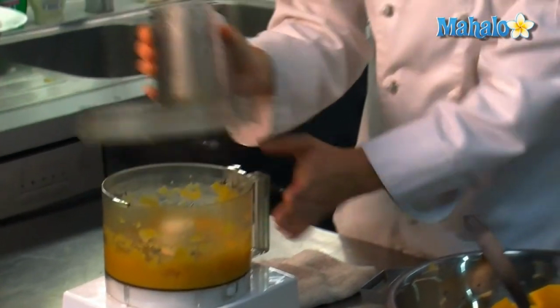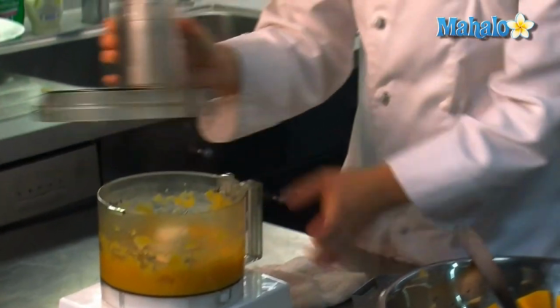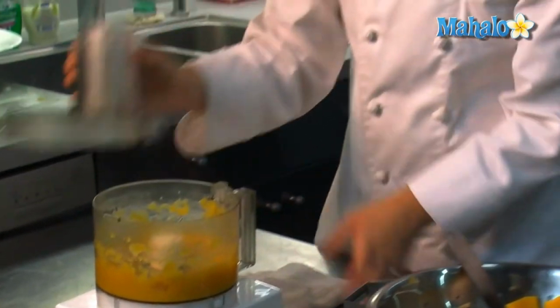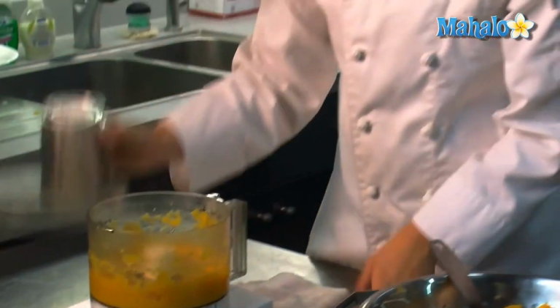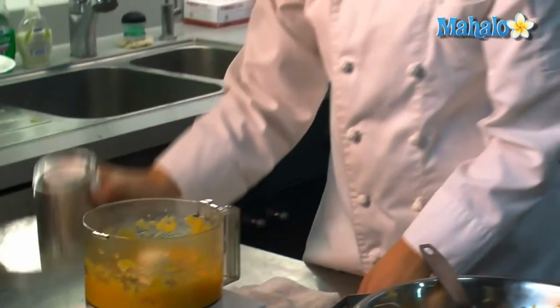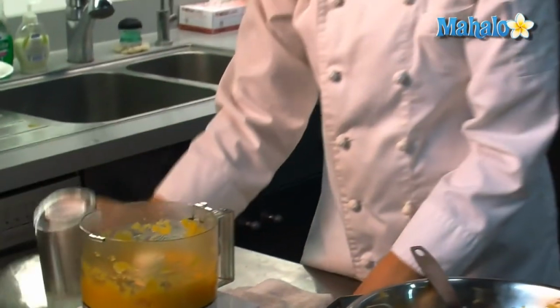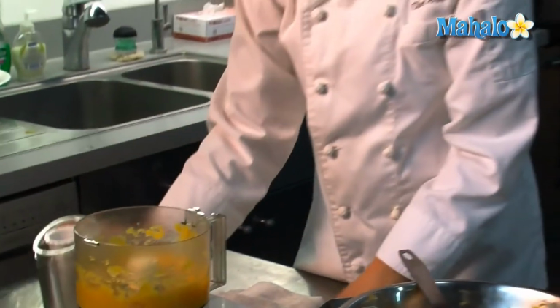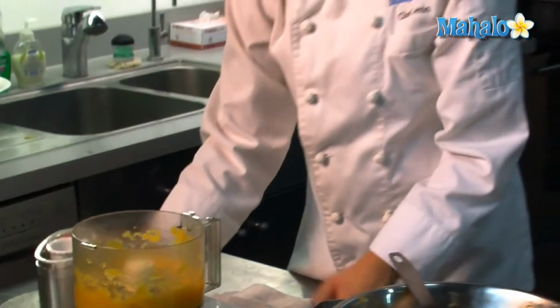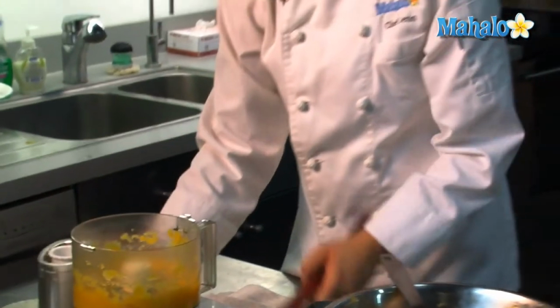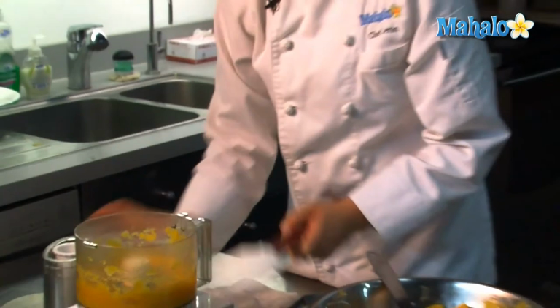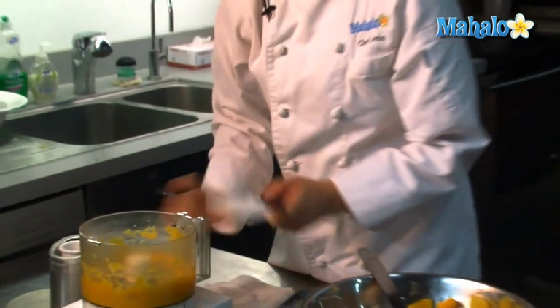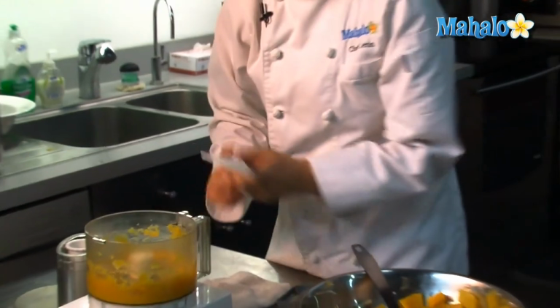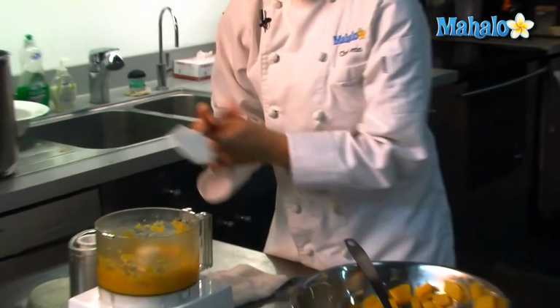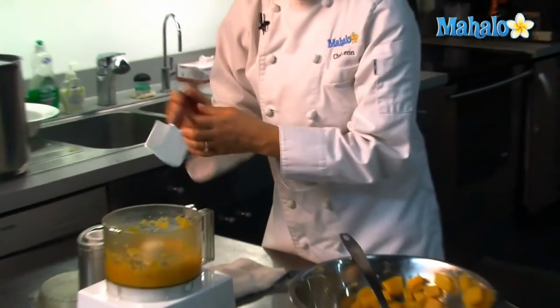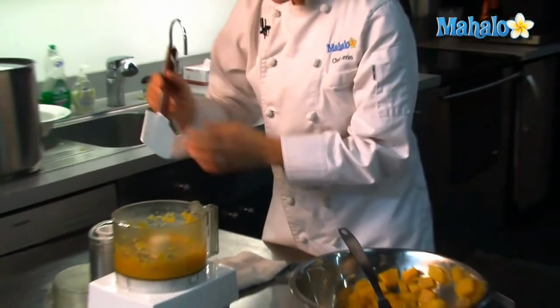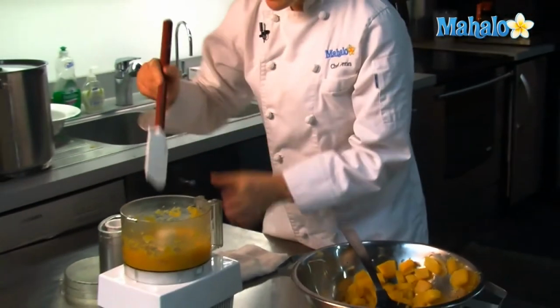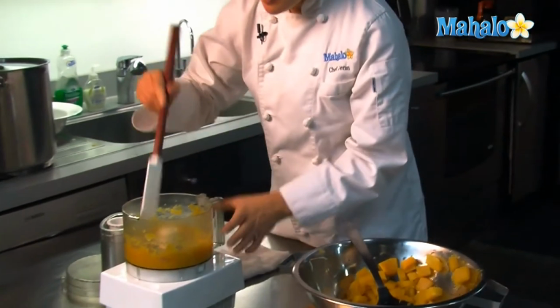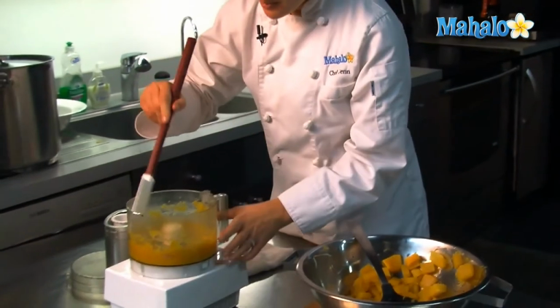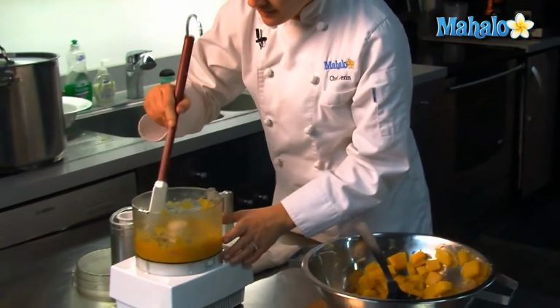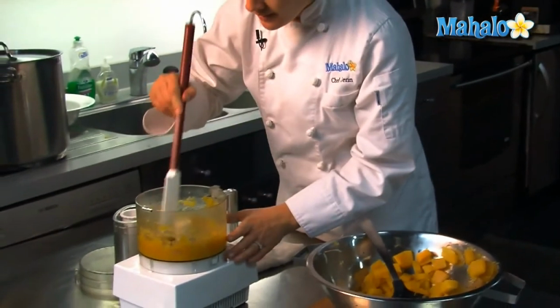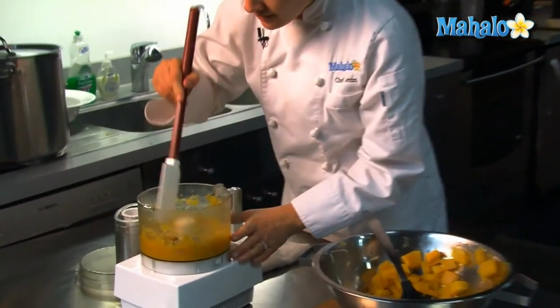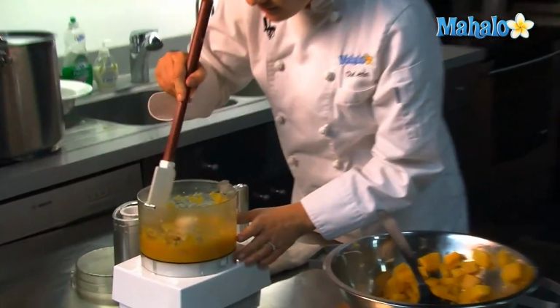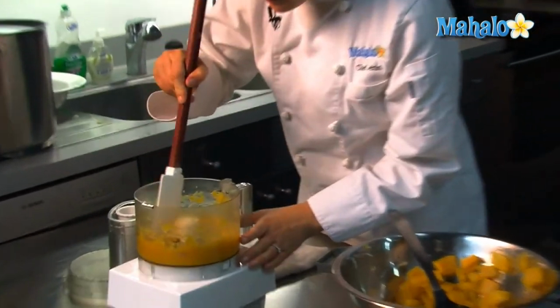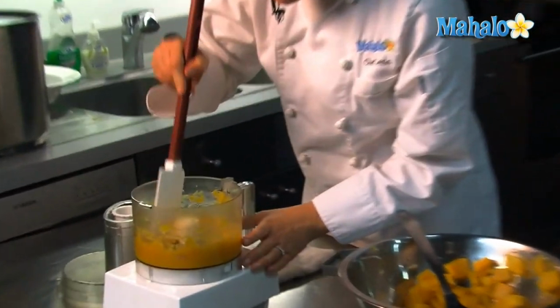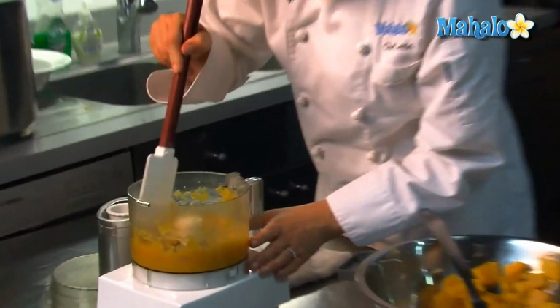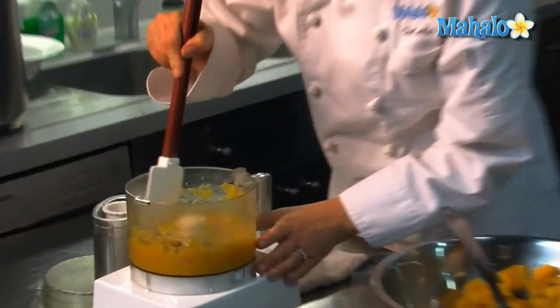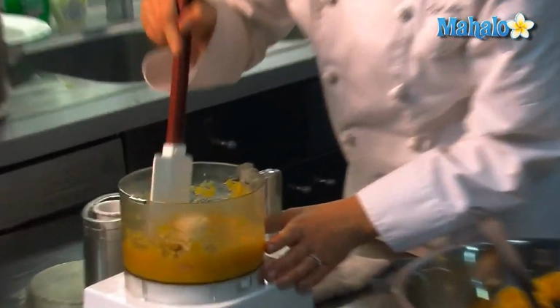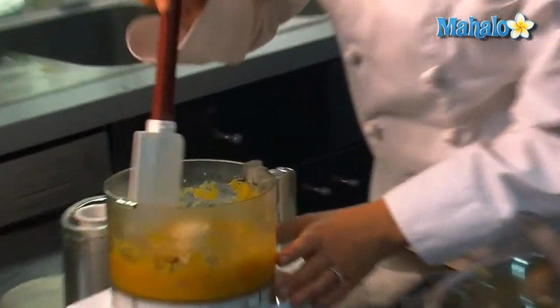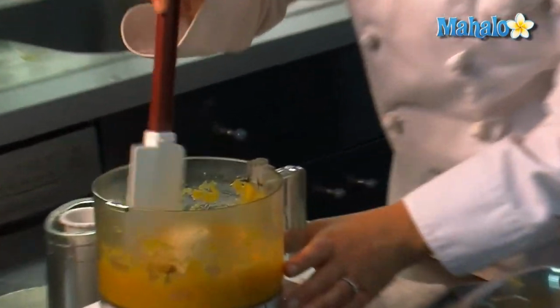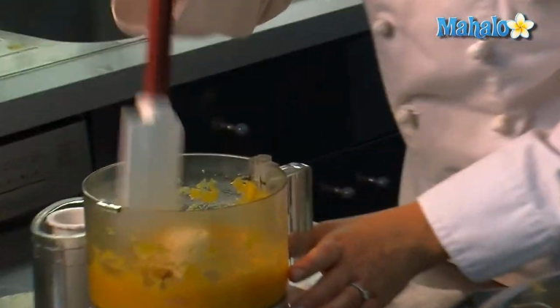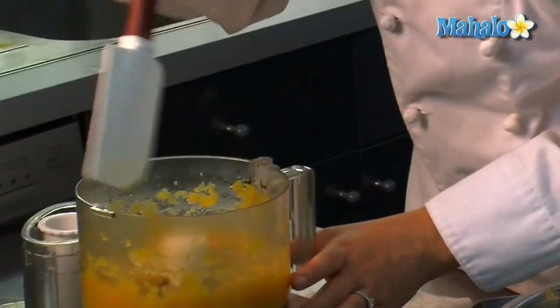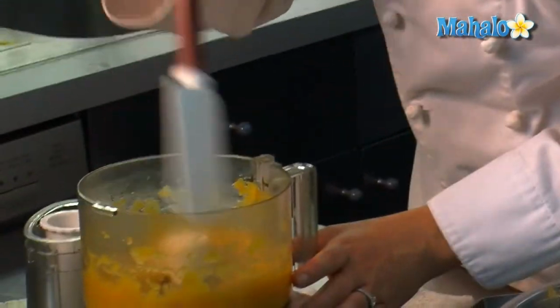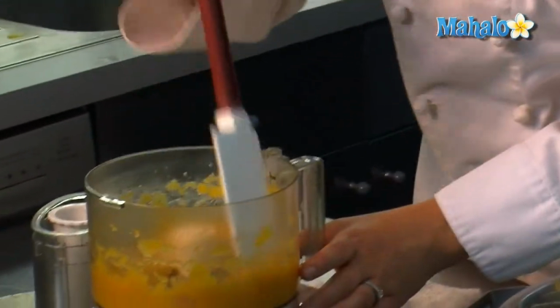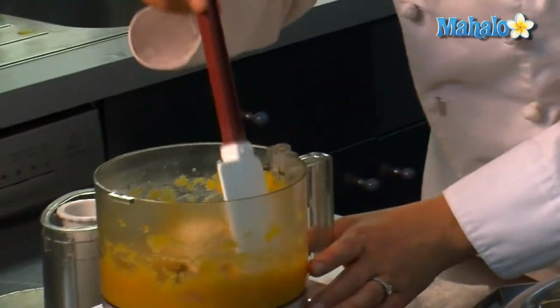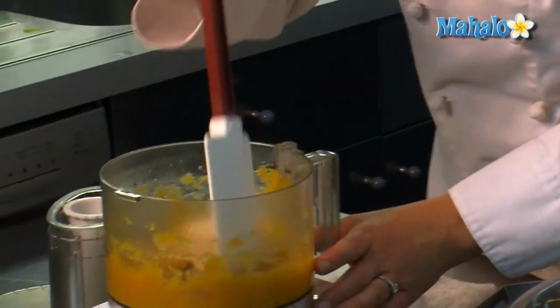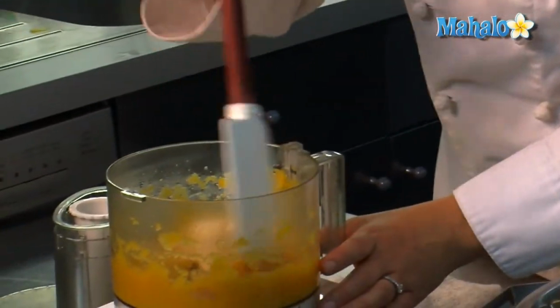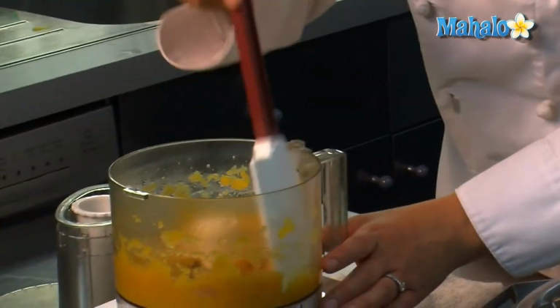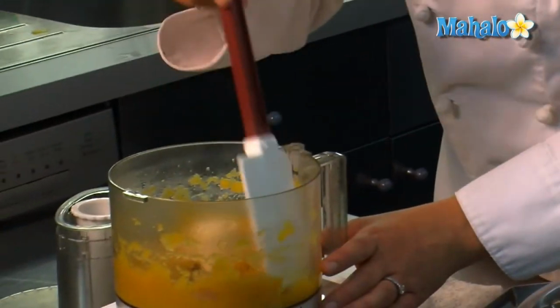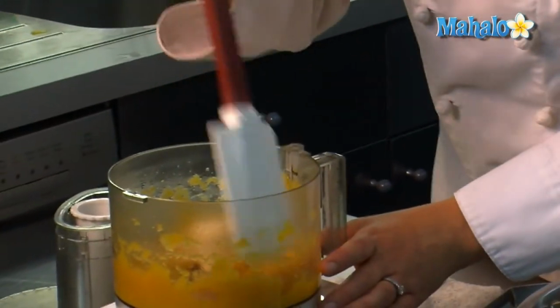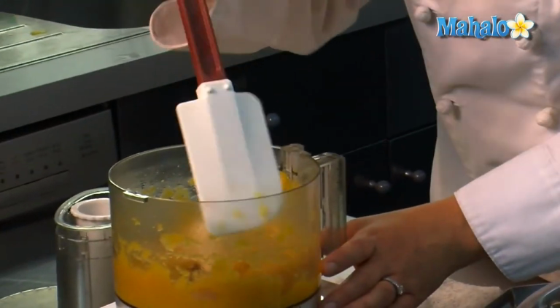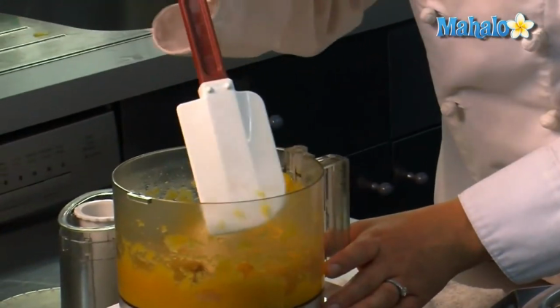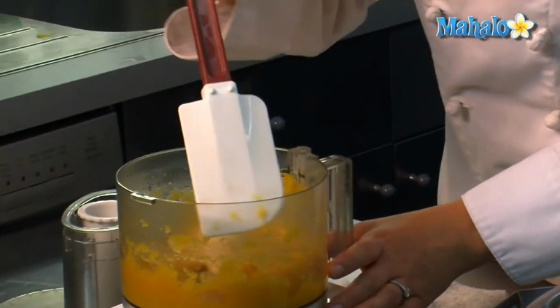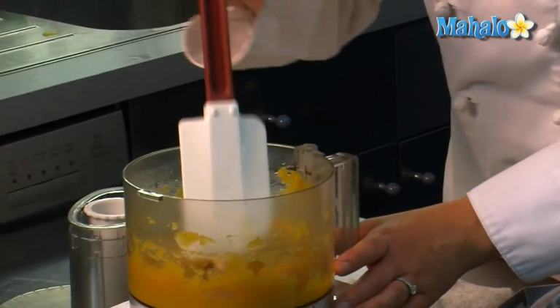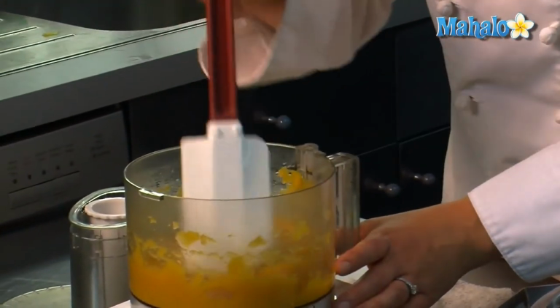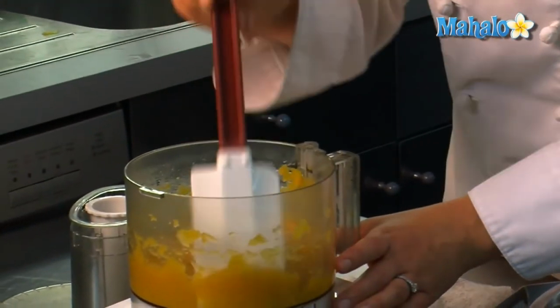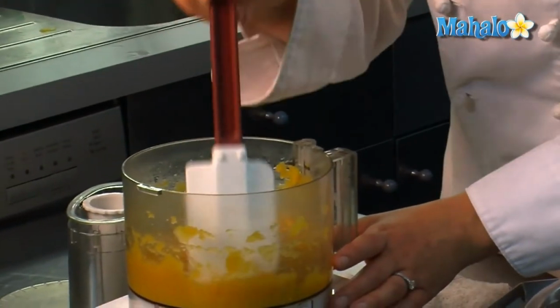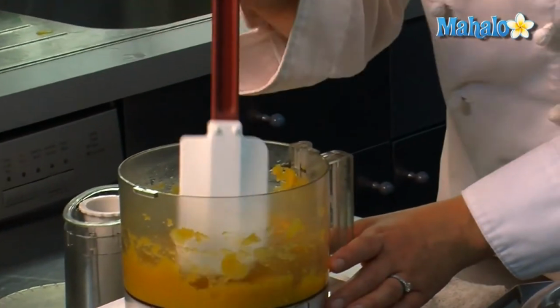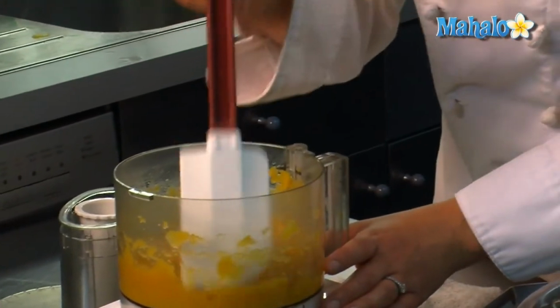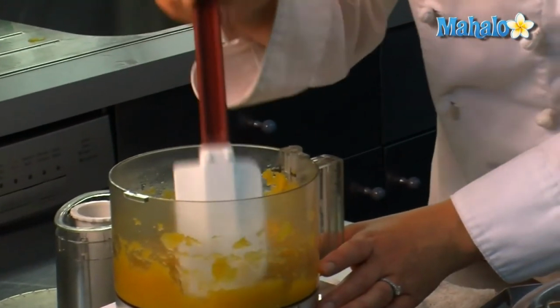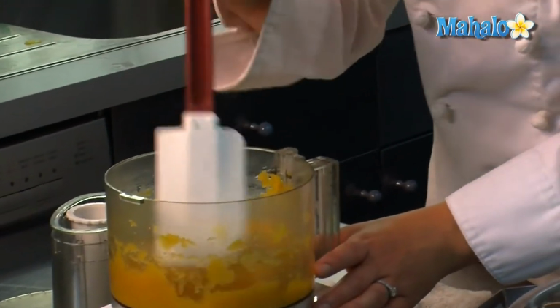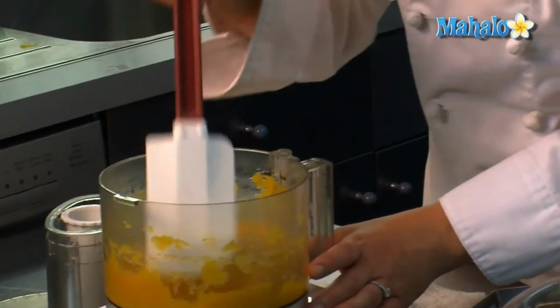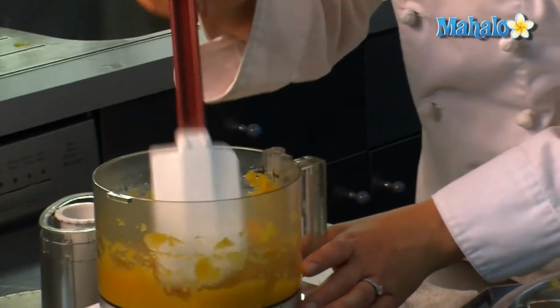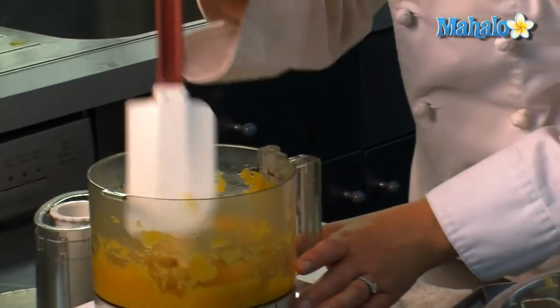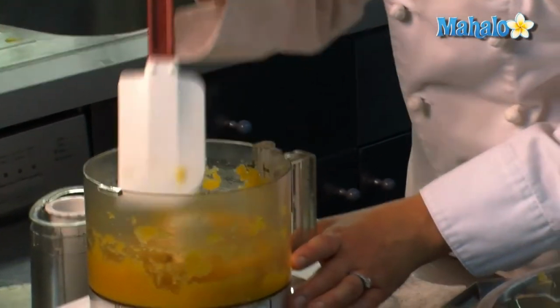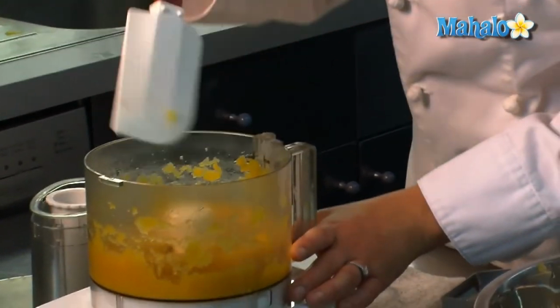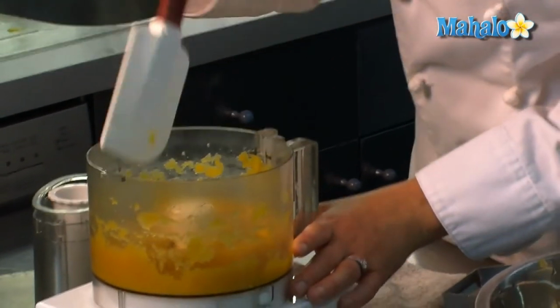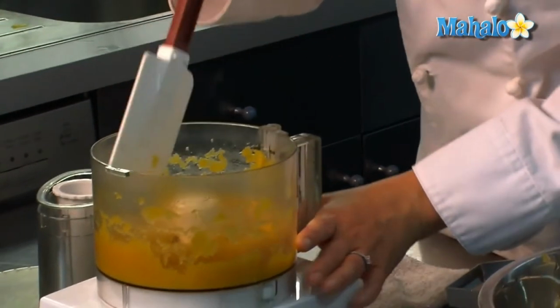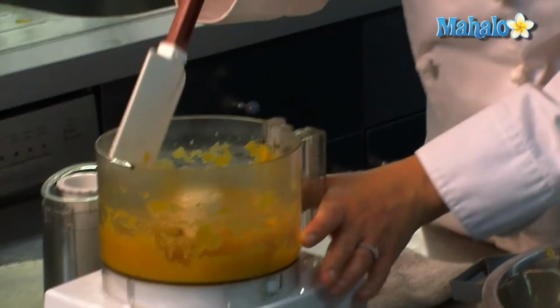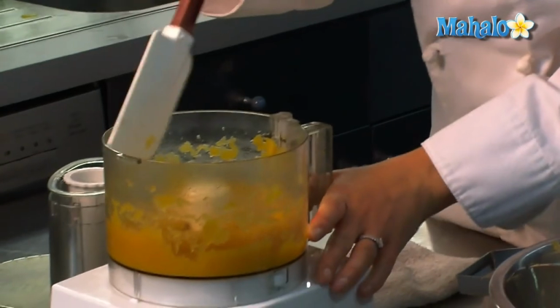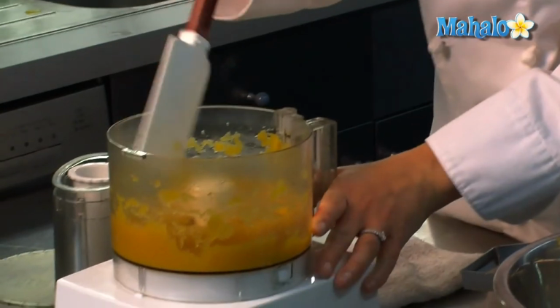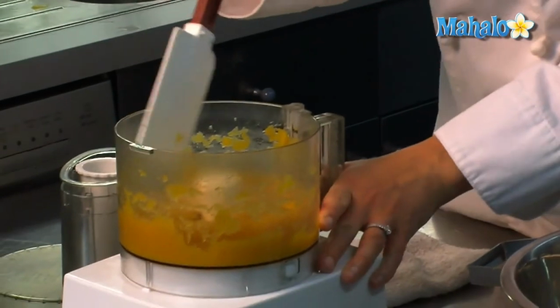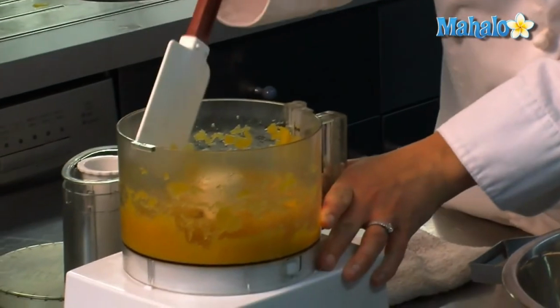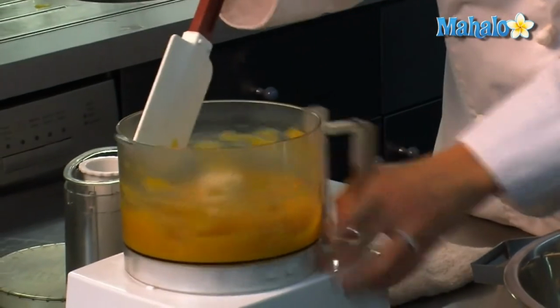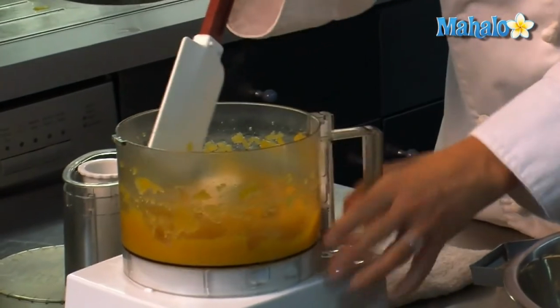Take the lid off and make sure that it's pureed all the way through. And that looks really good — there are no large chunks or stringy ends in there.